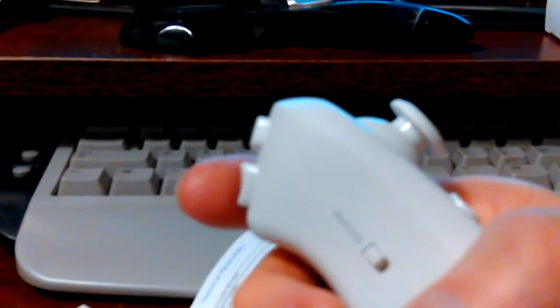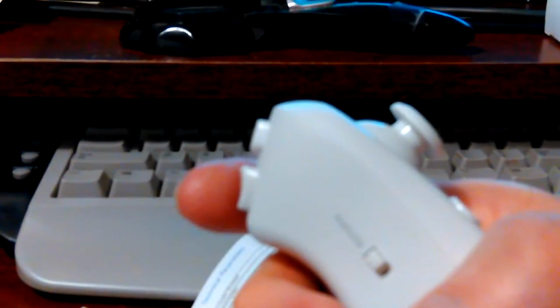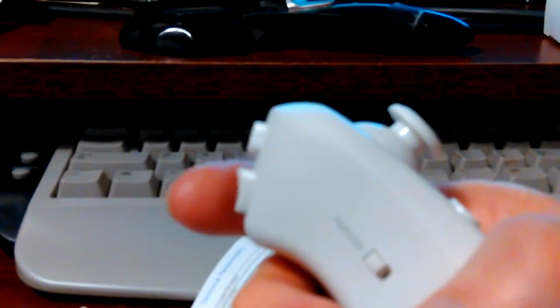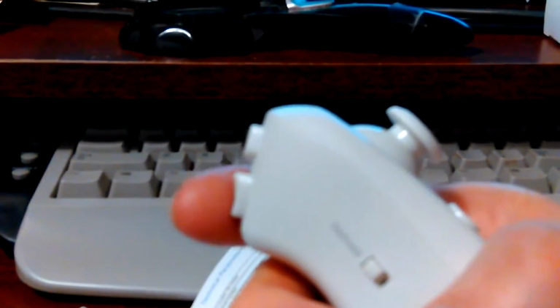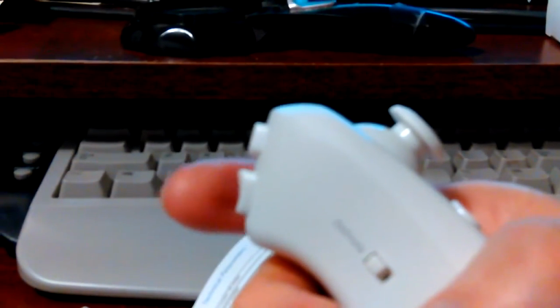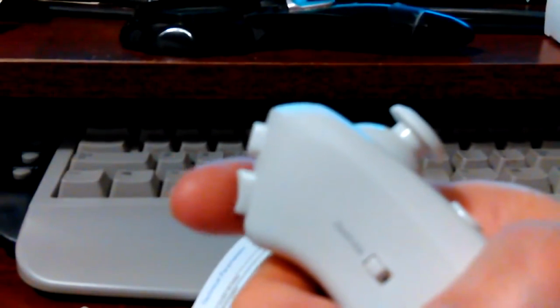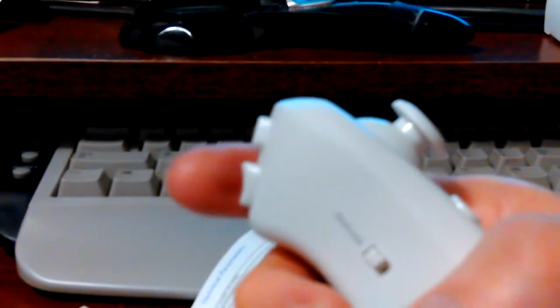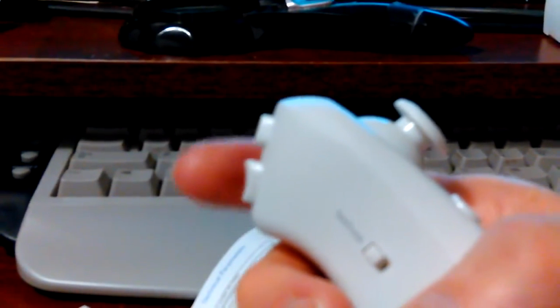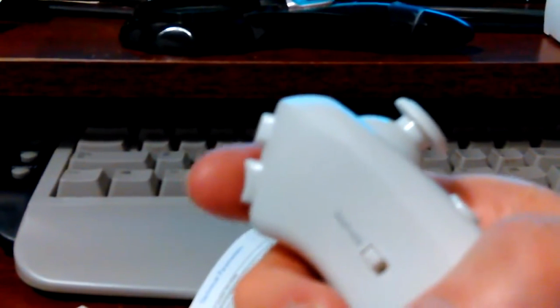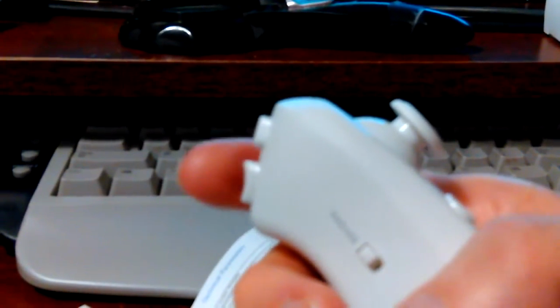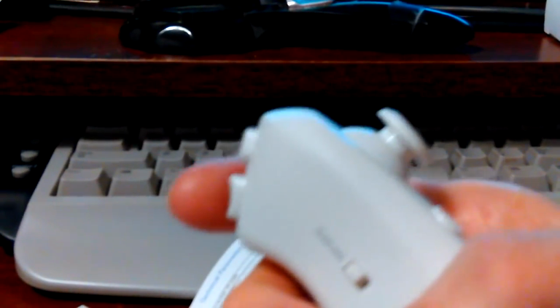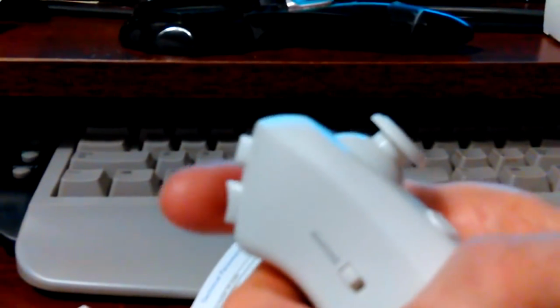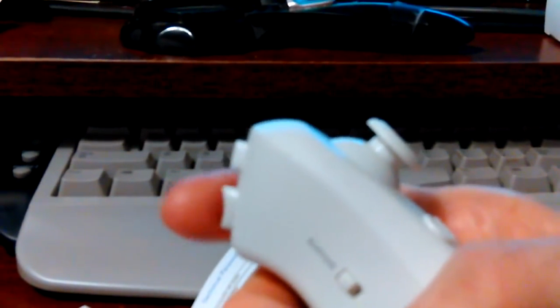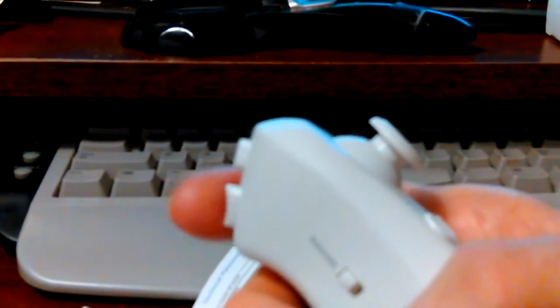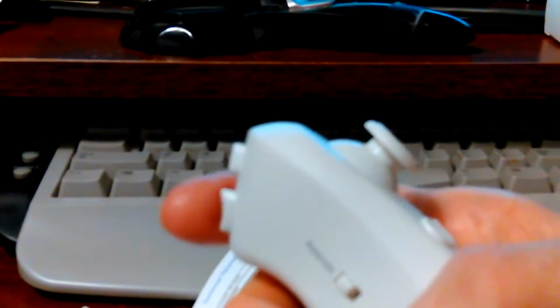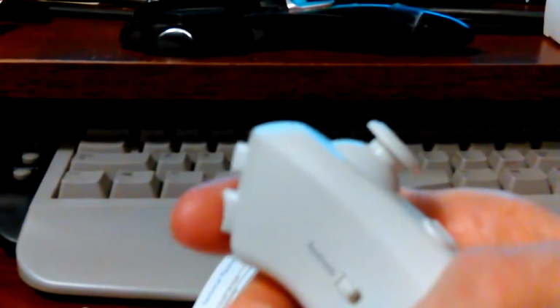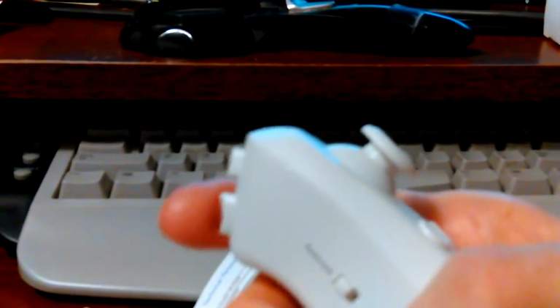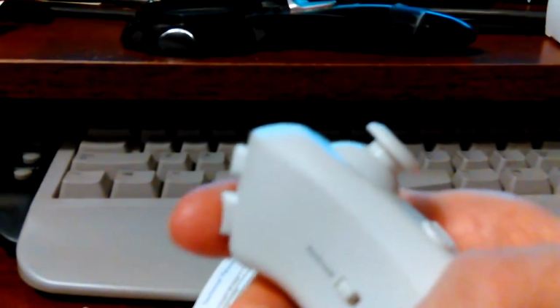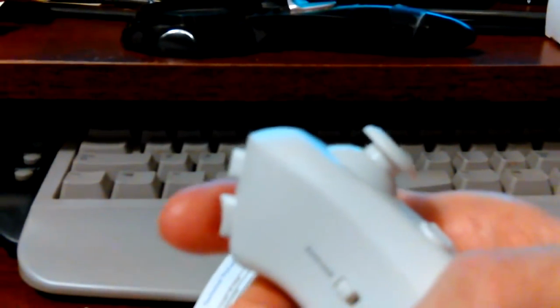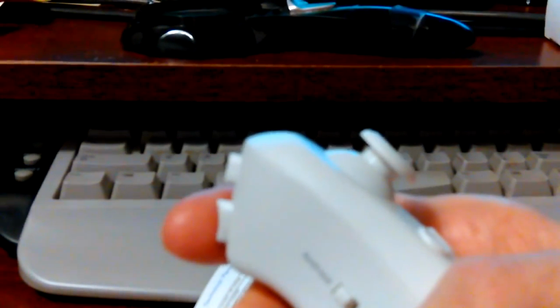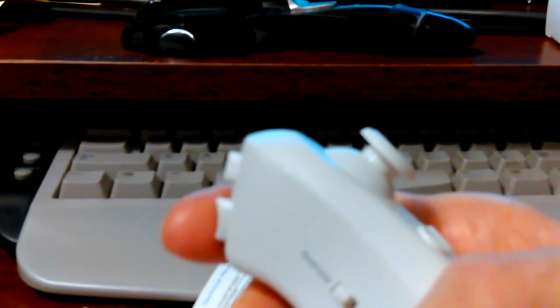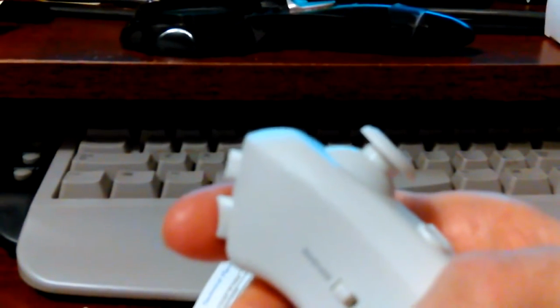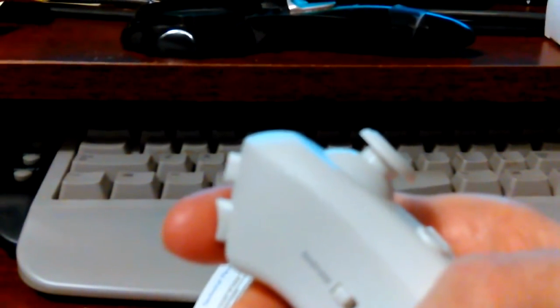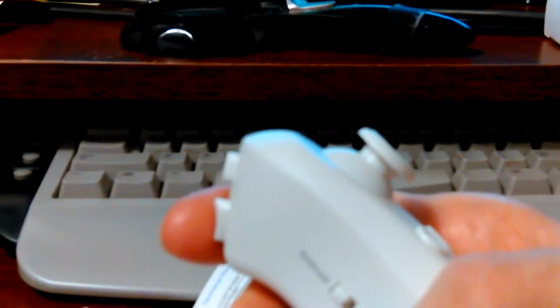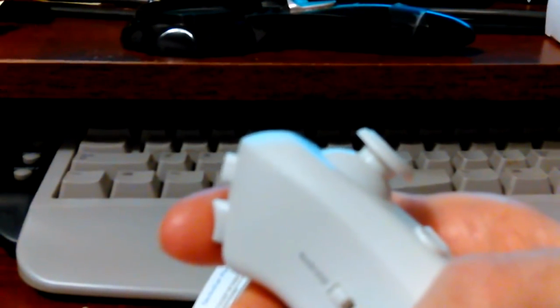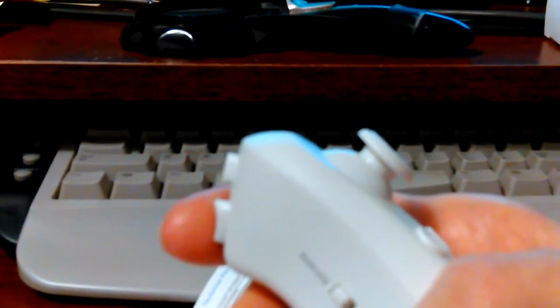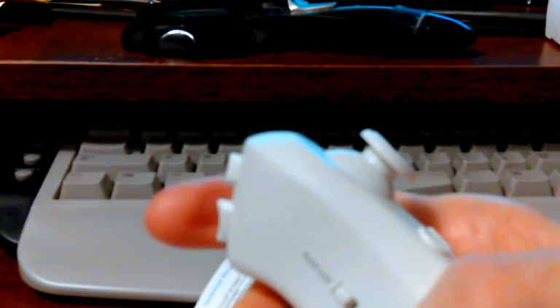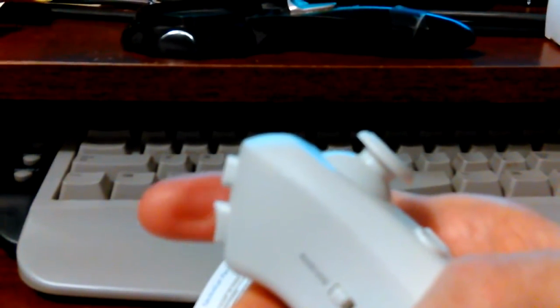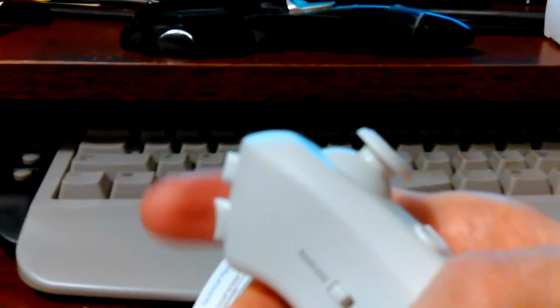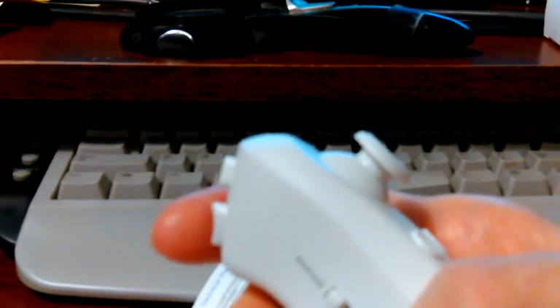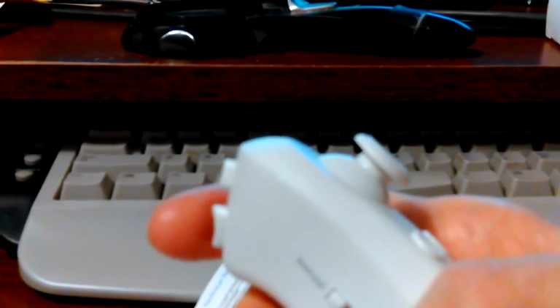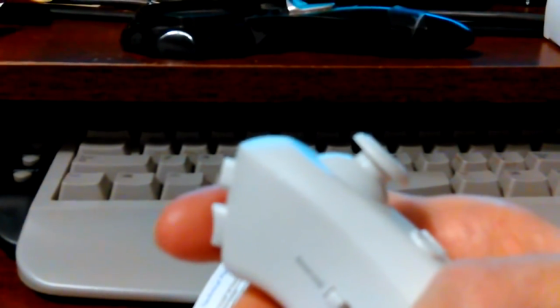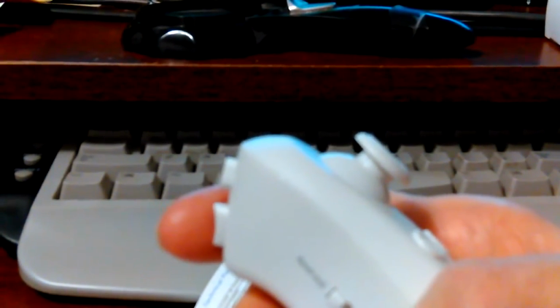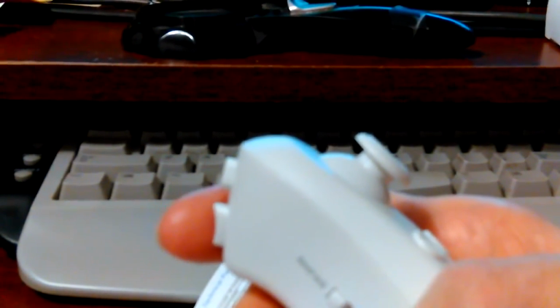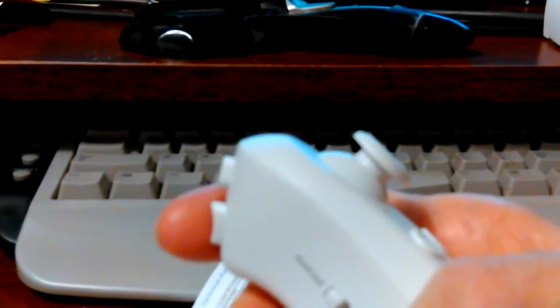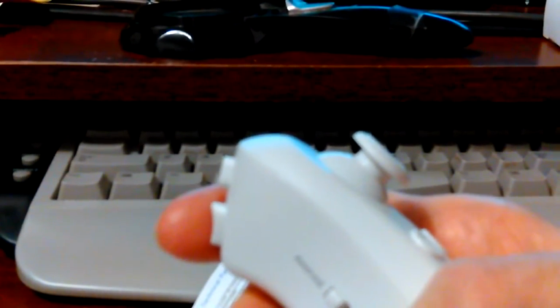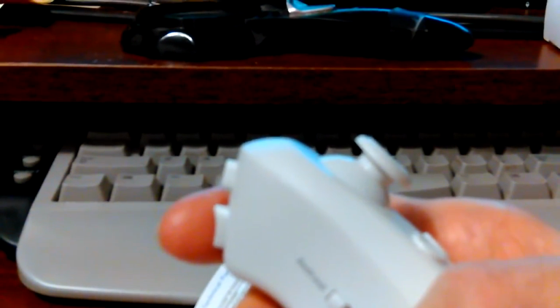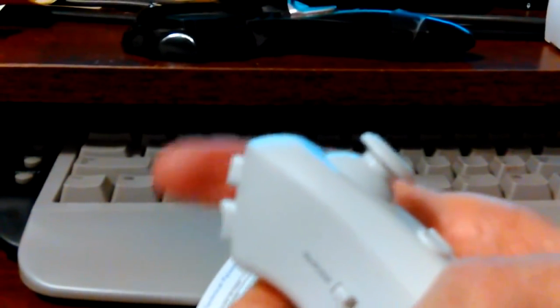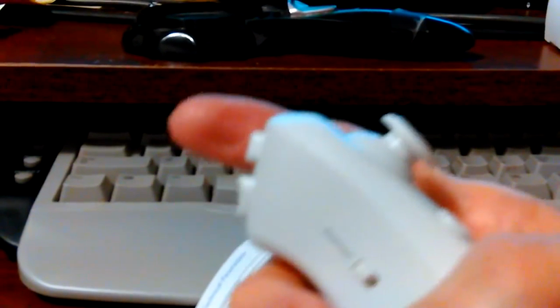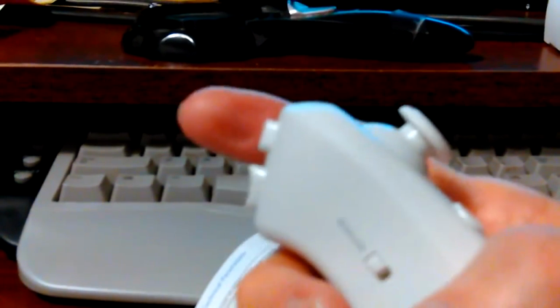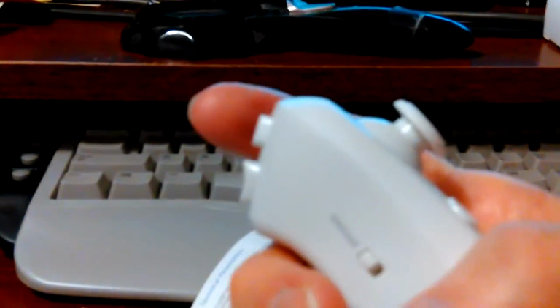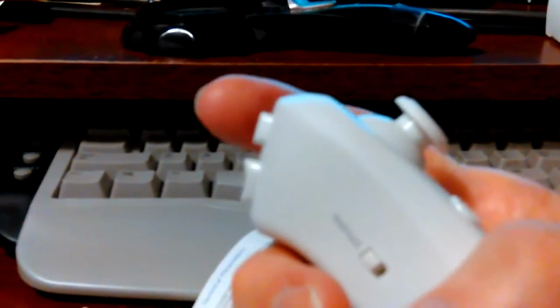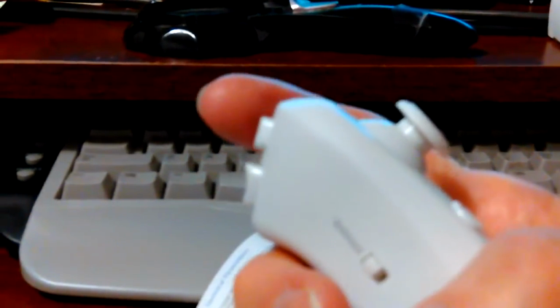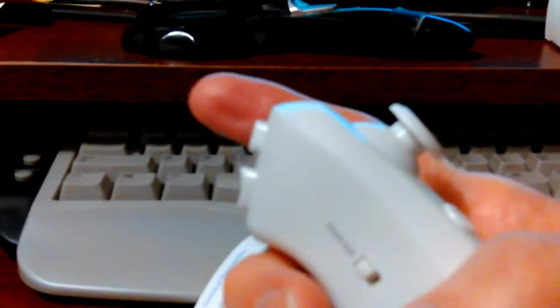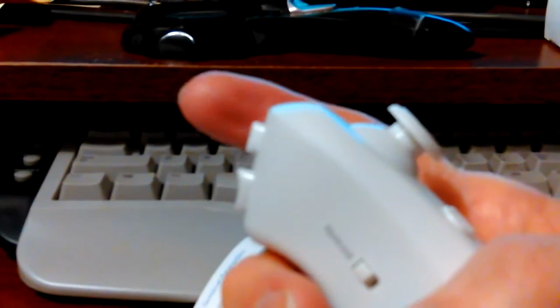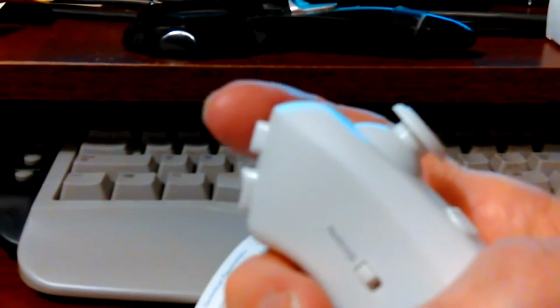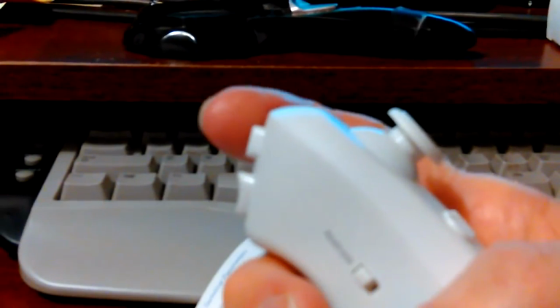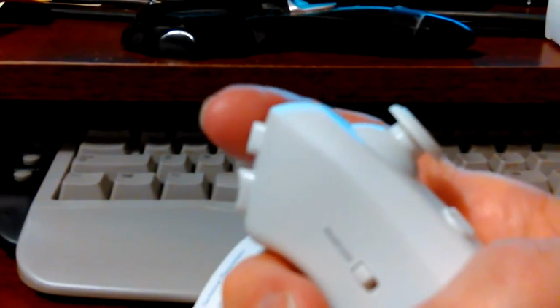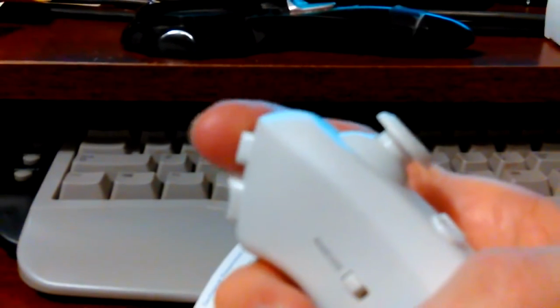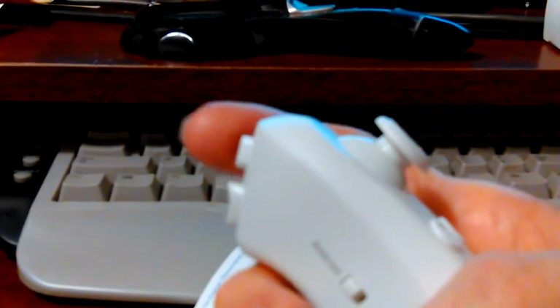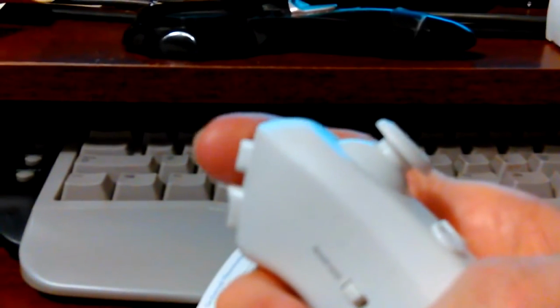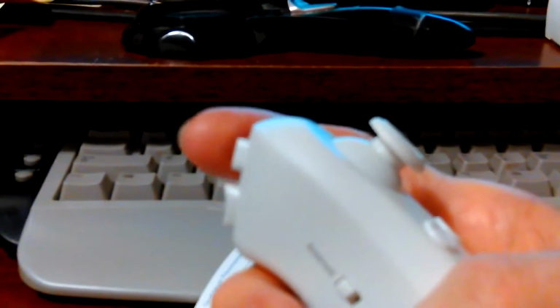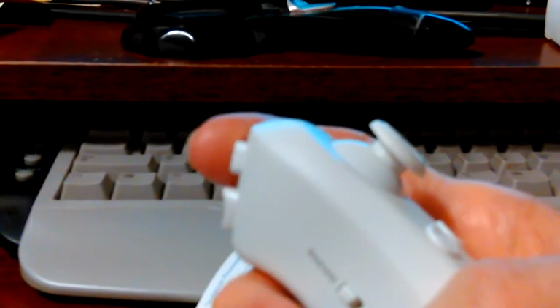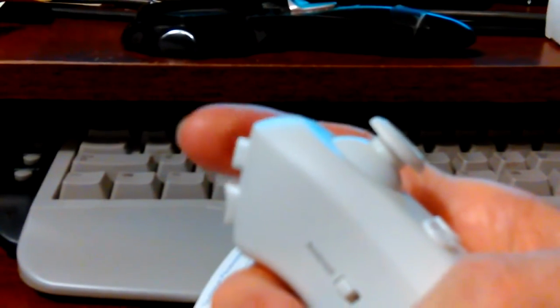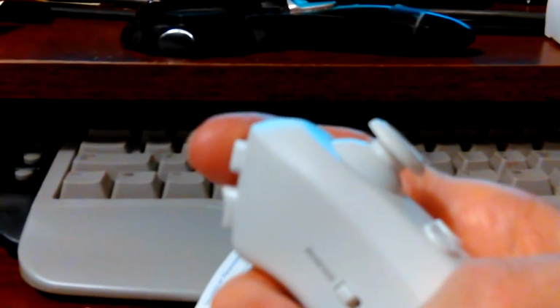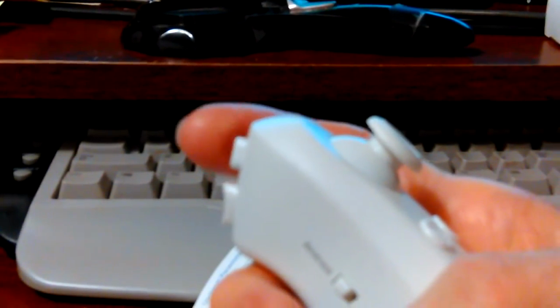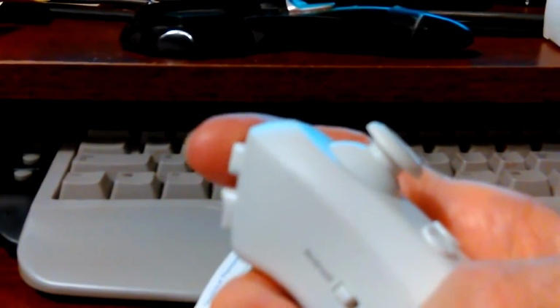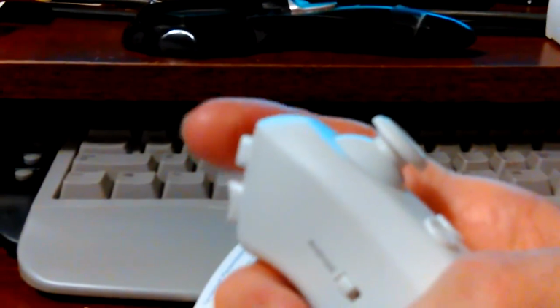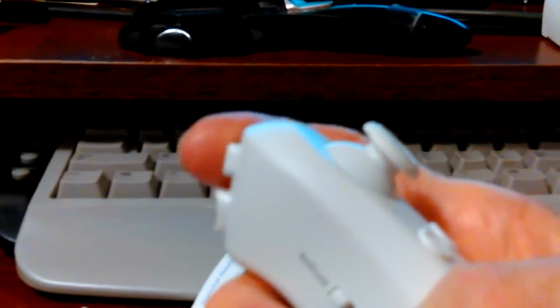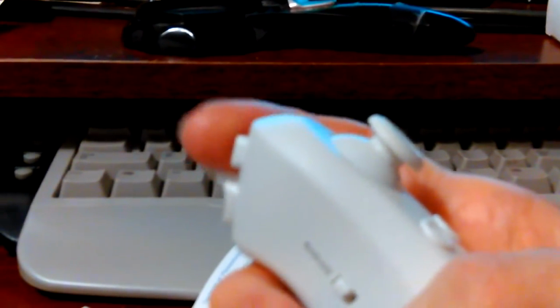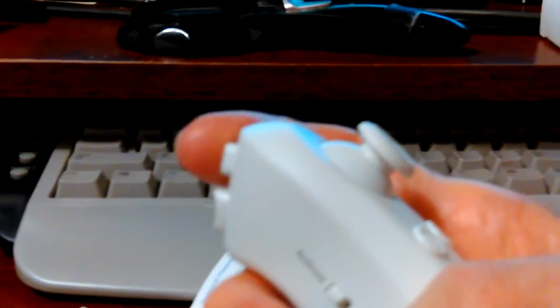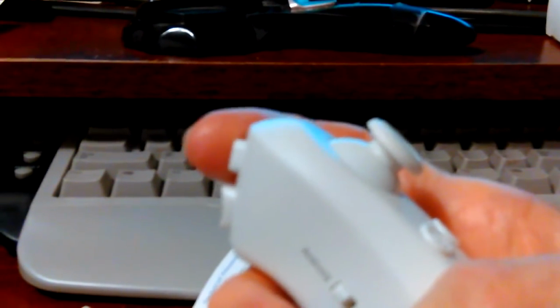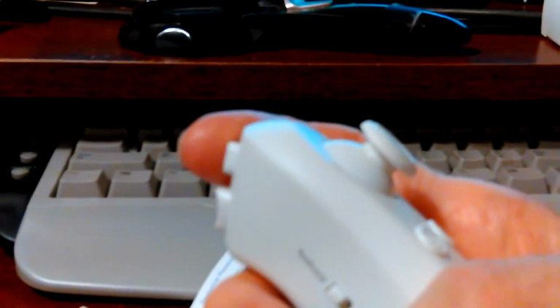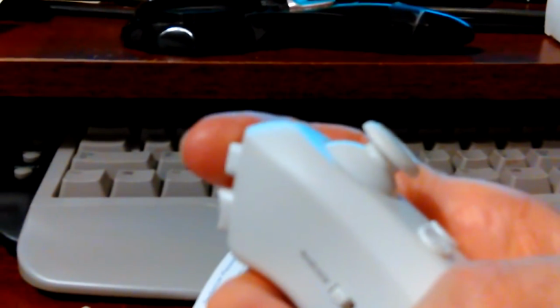This bottom button will open the camera app, and then hit it again and it'll start recording. You hit this one and it'll take you out of the camera app.